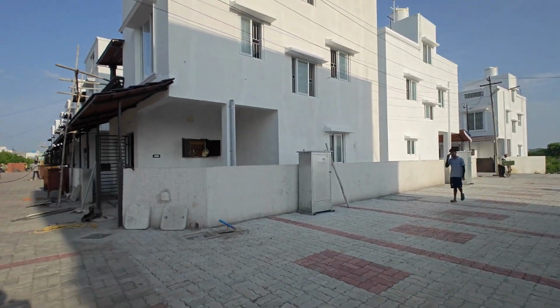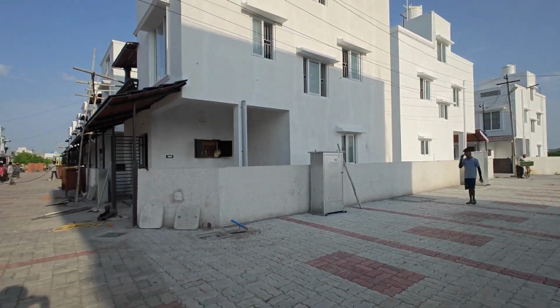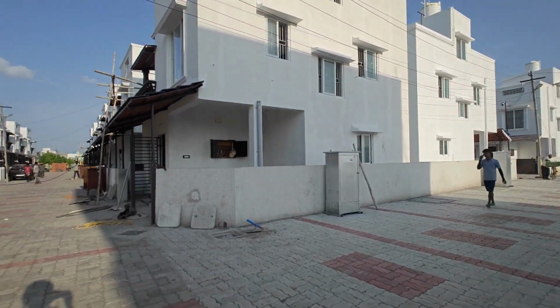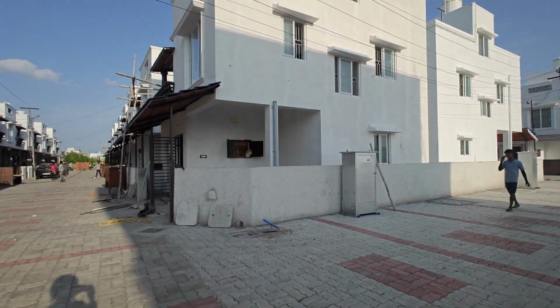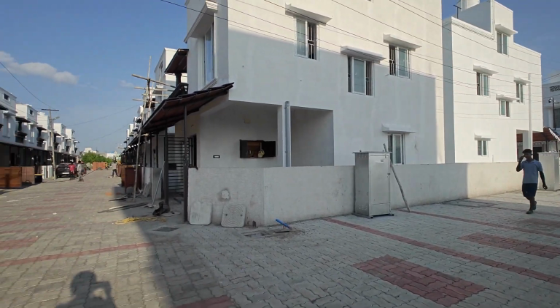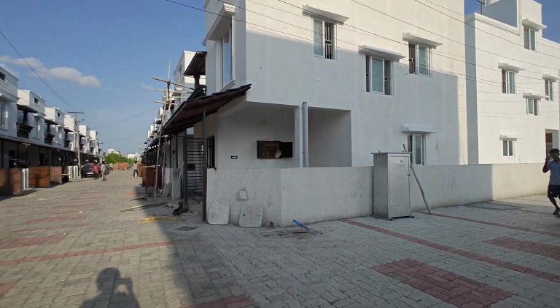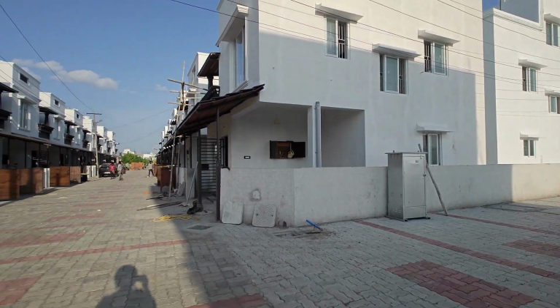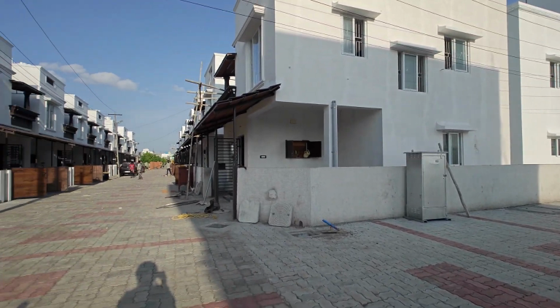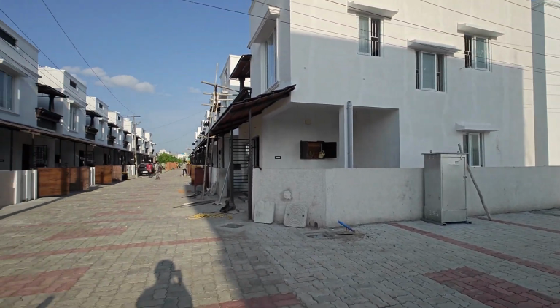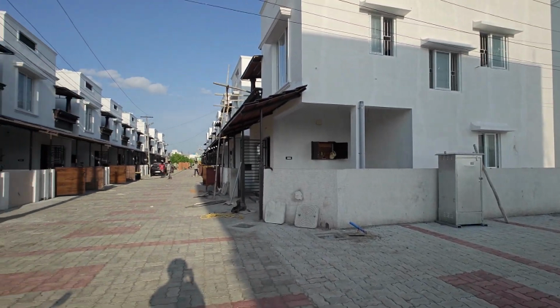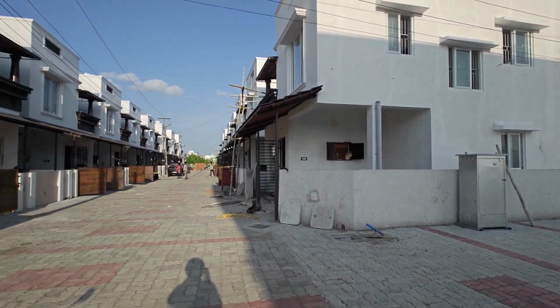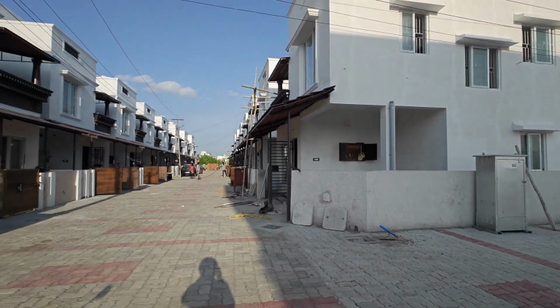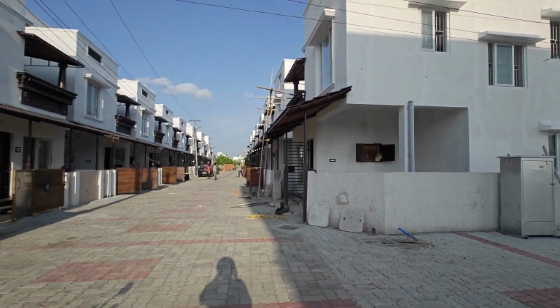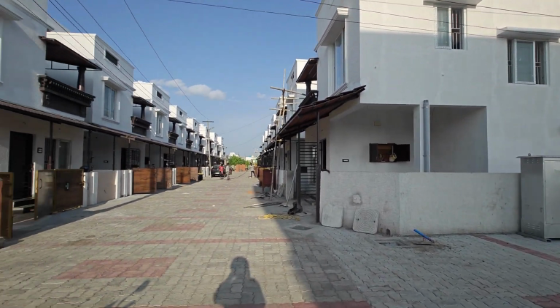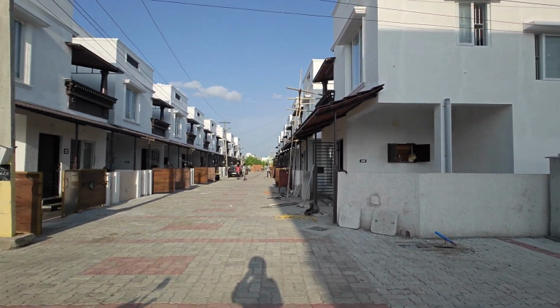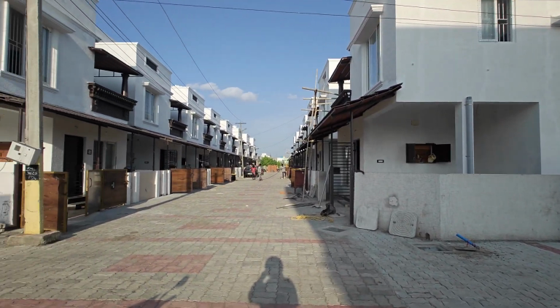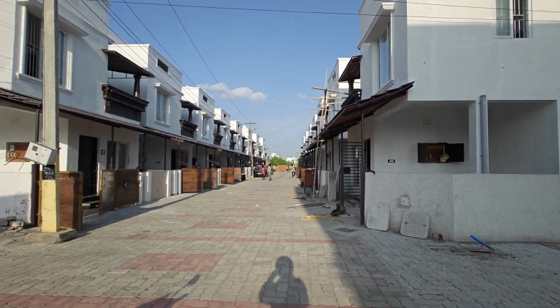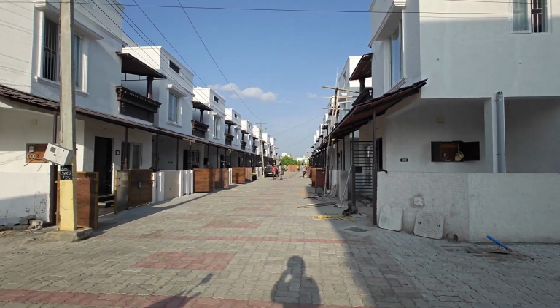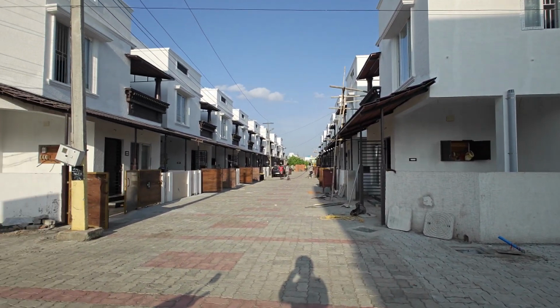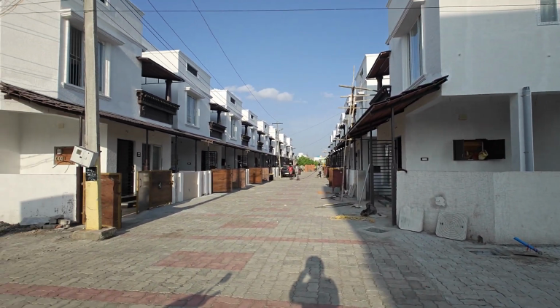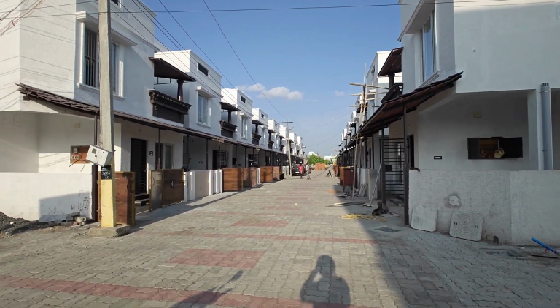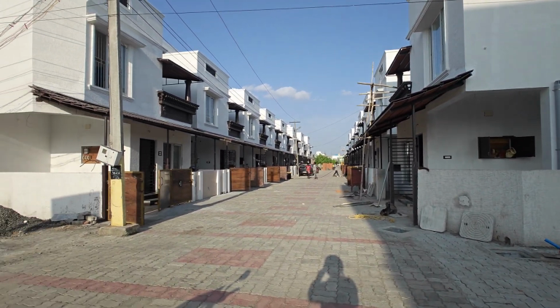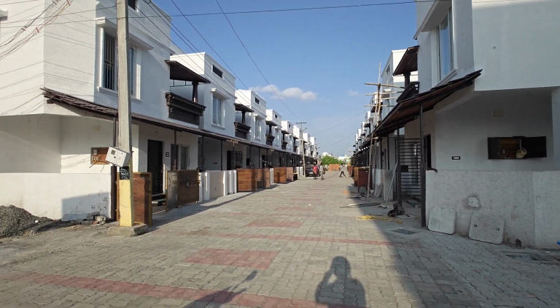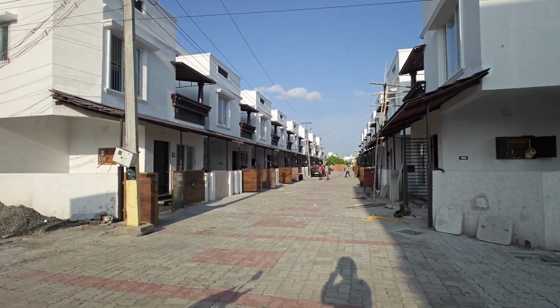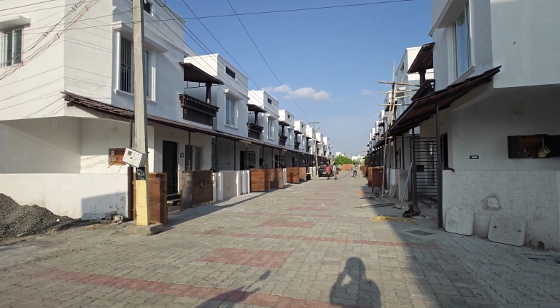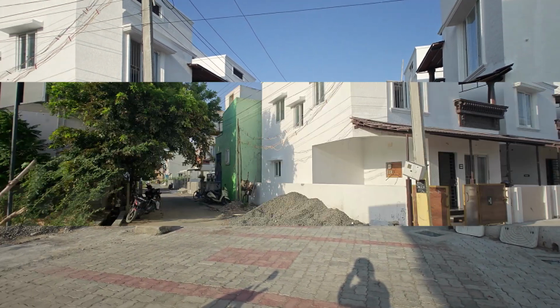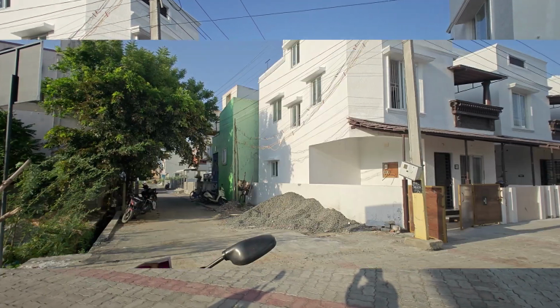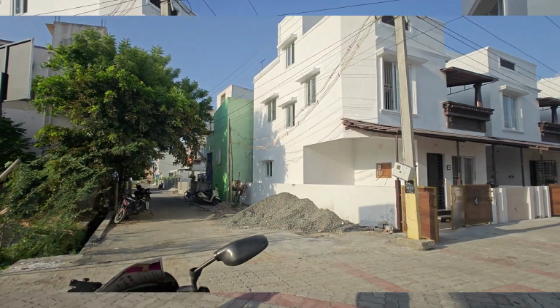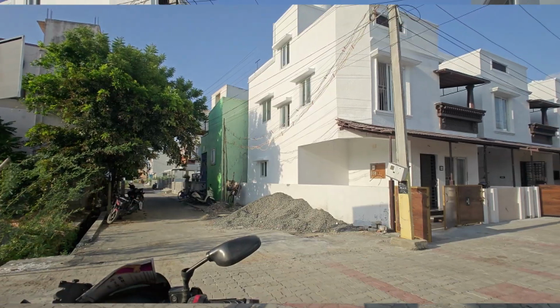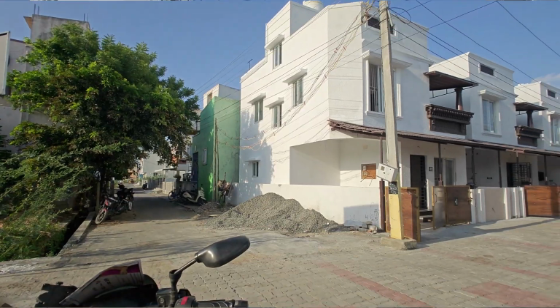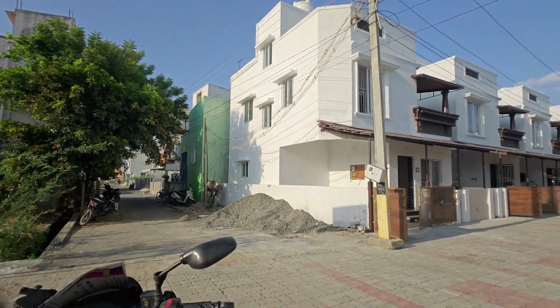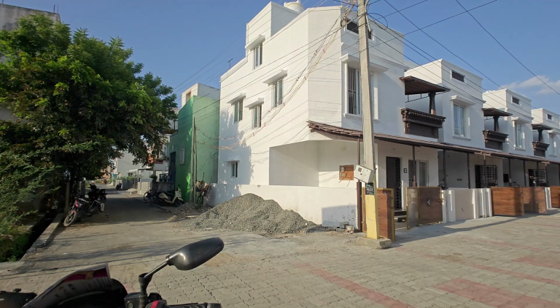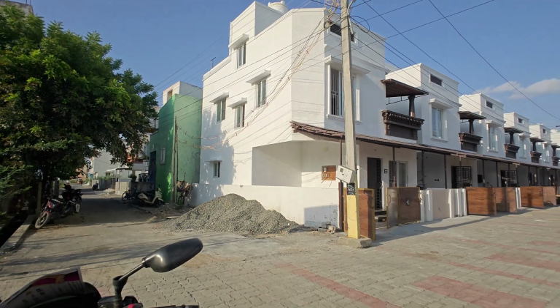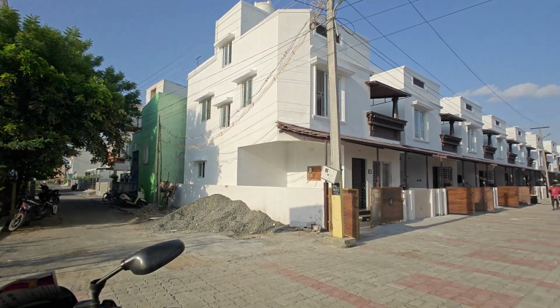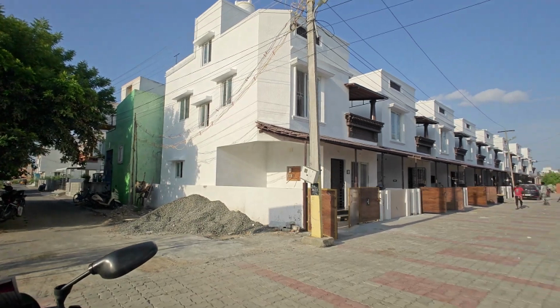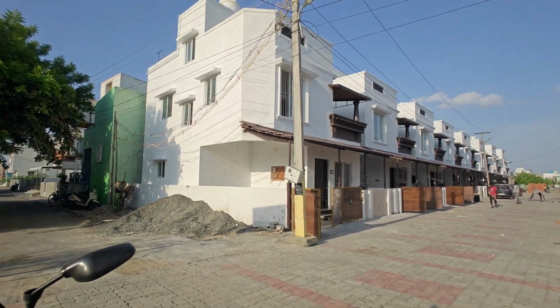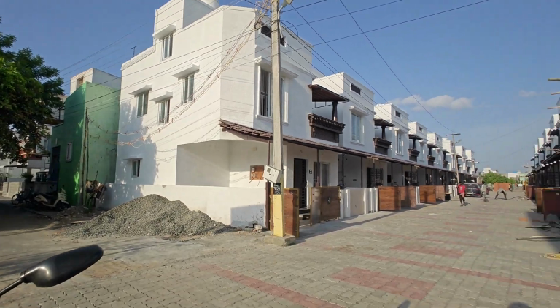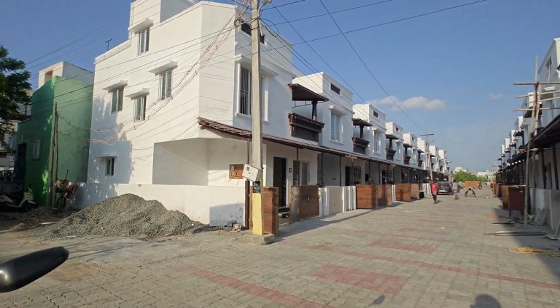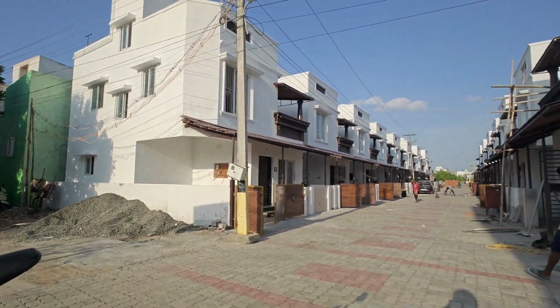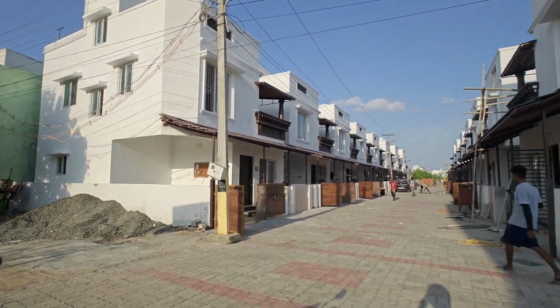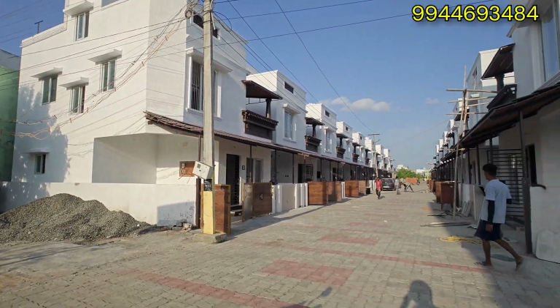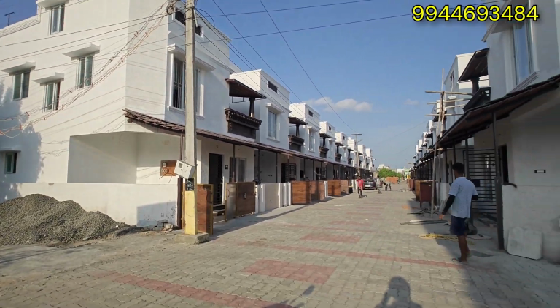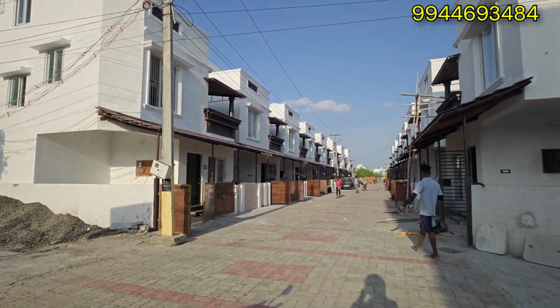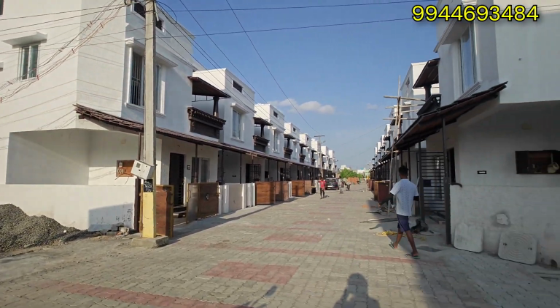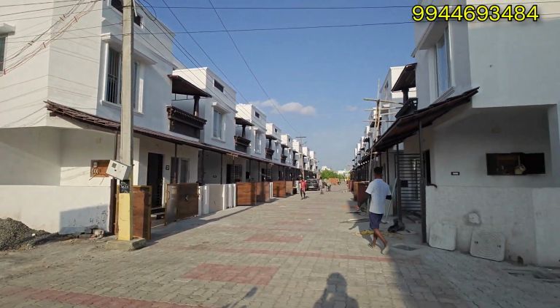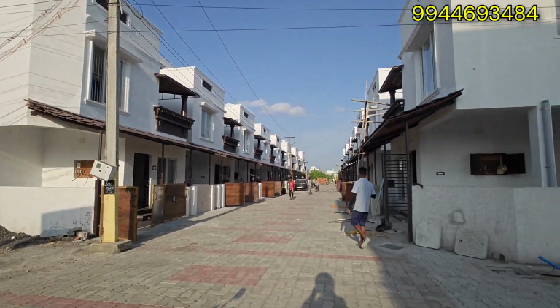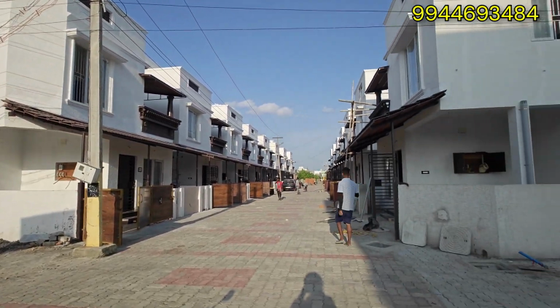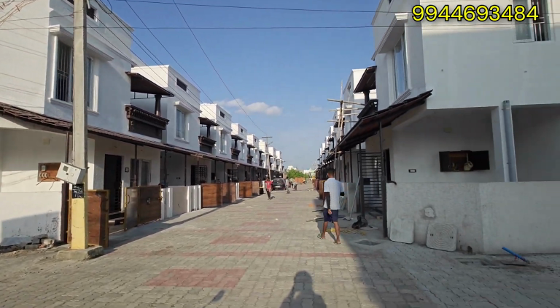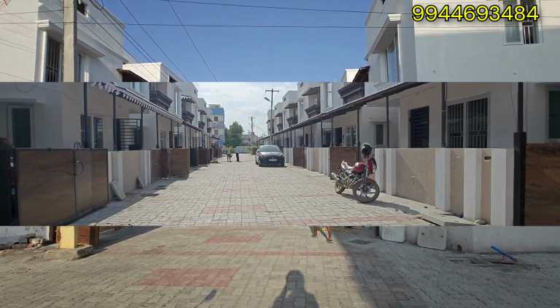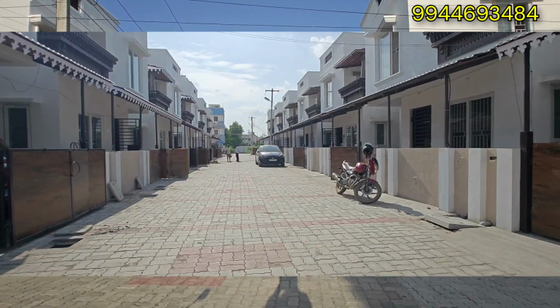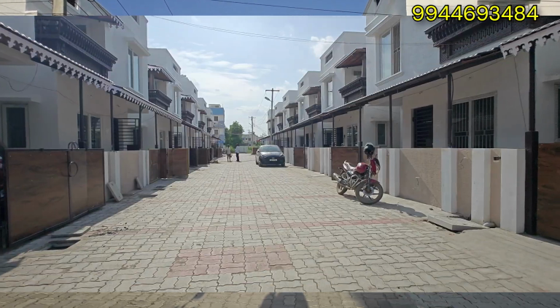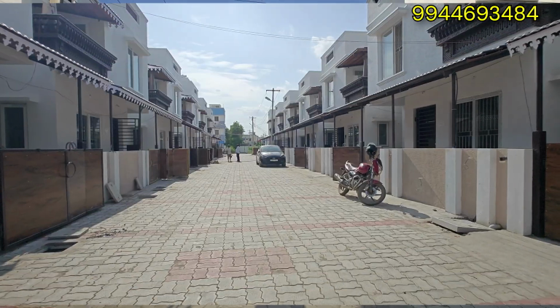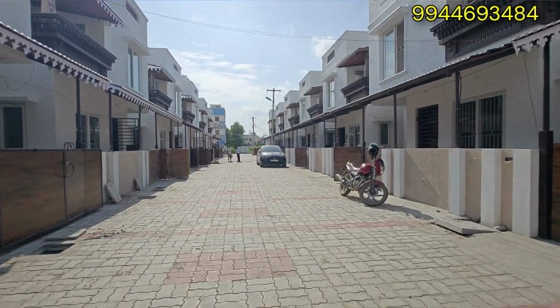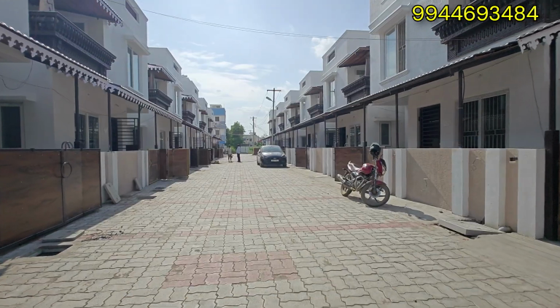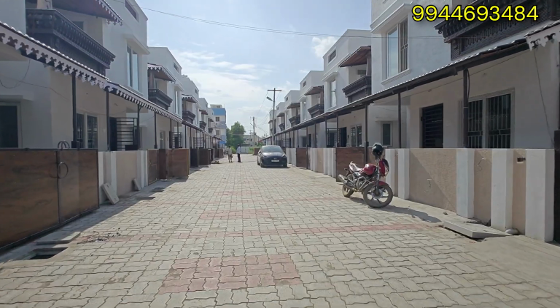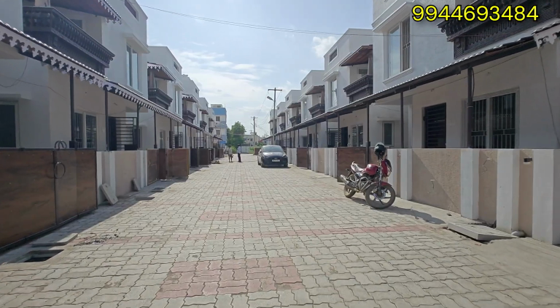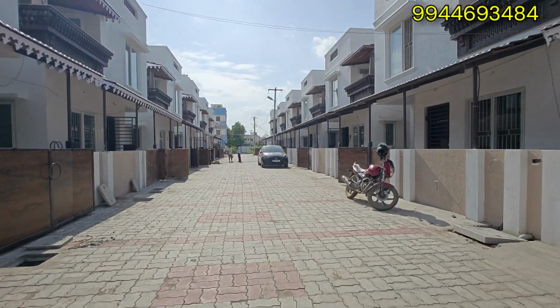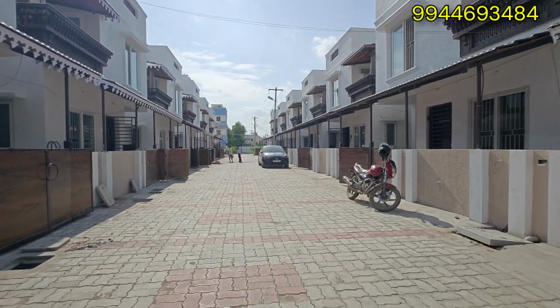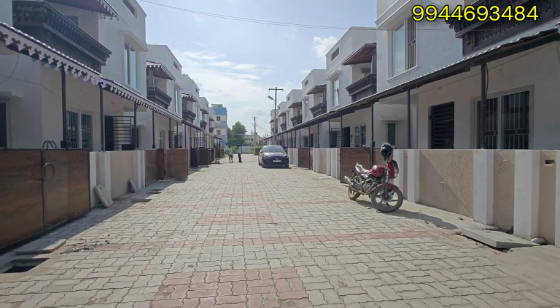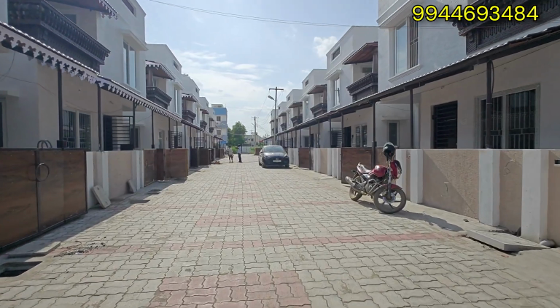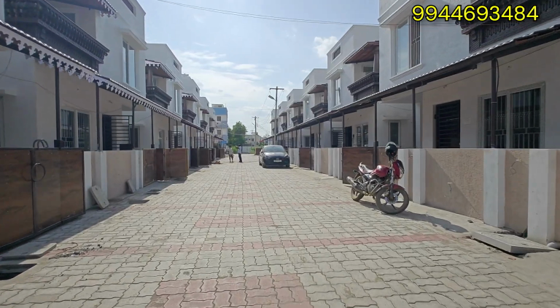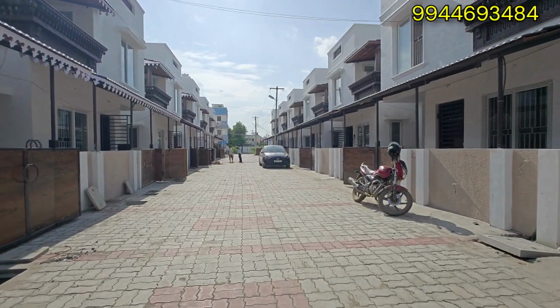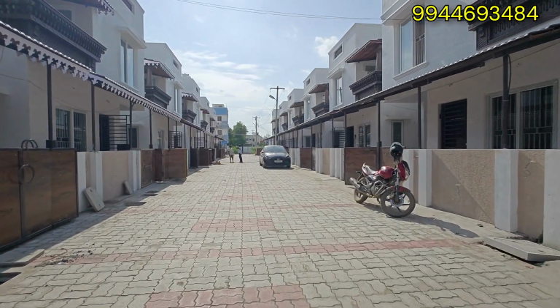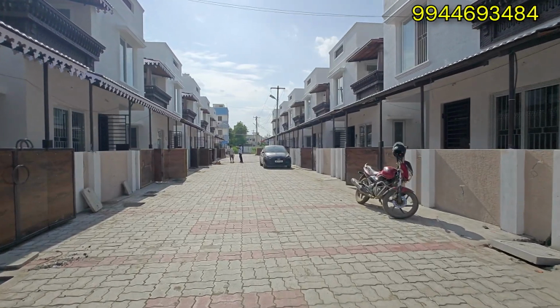Hi friends! I'm going to talk about my property here. In a gated community, you can see a new villa project.